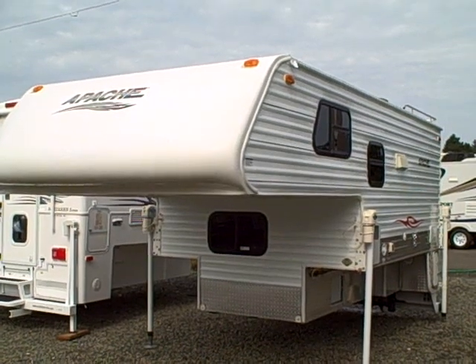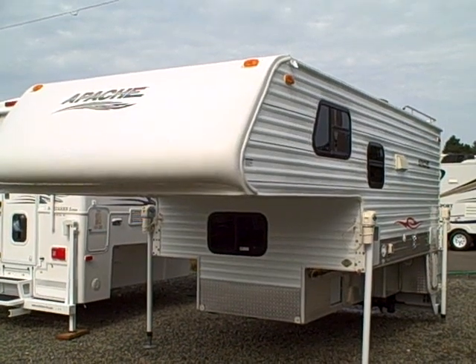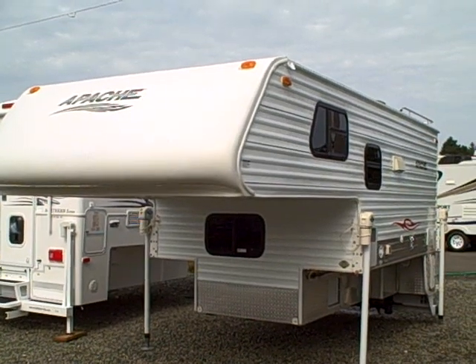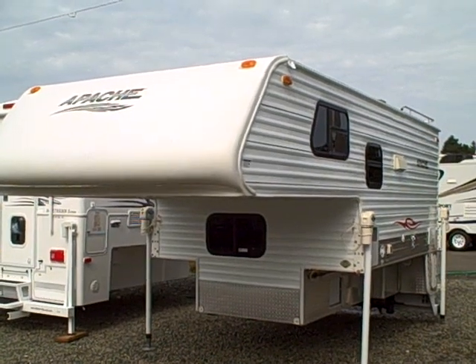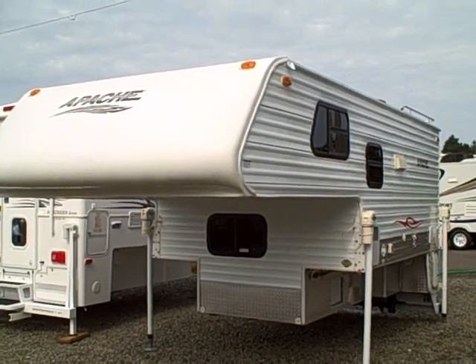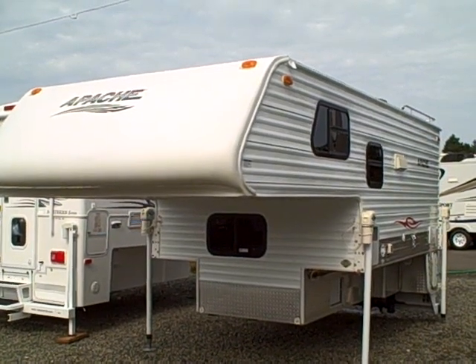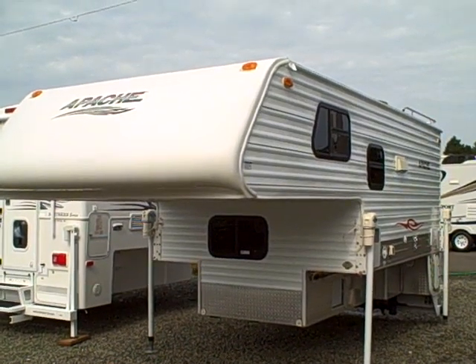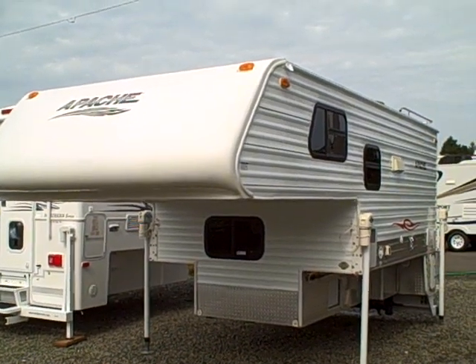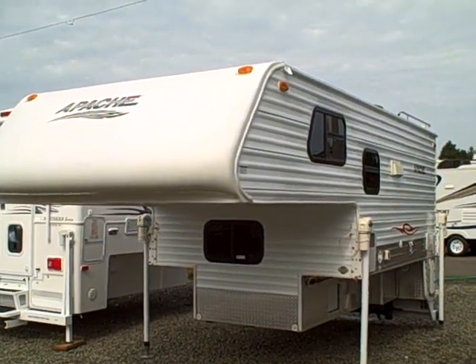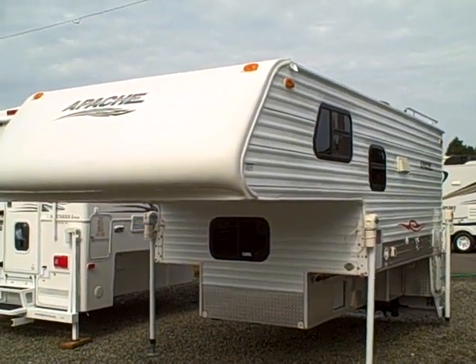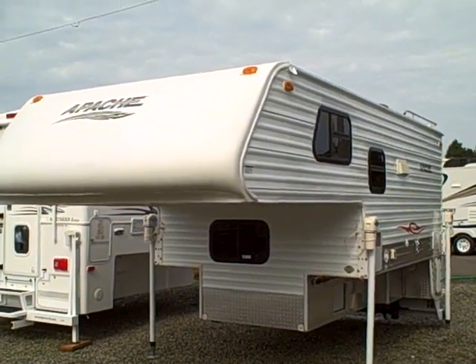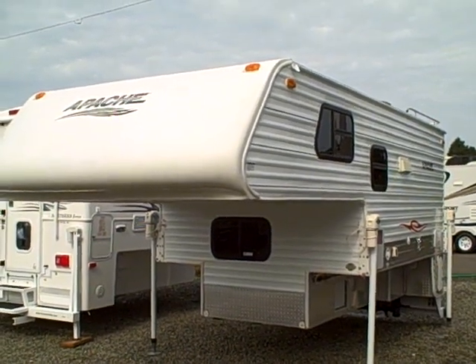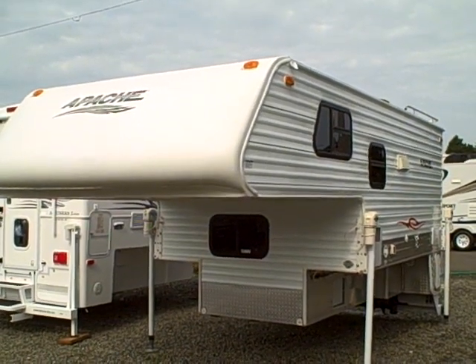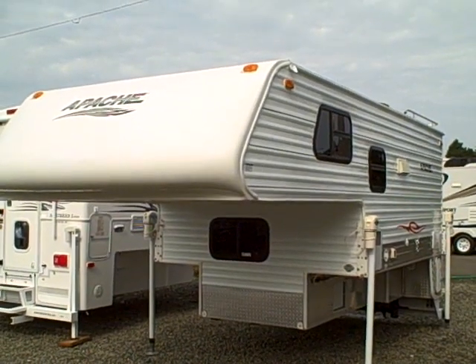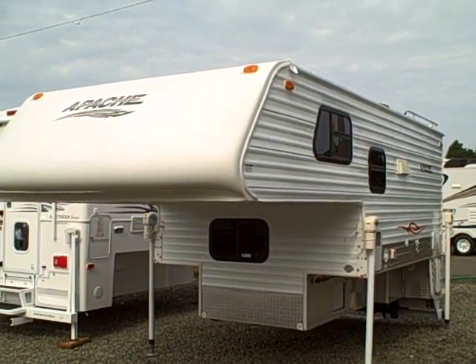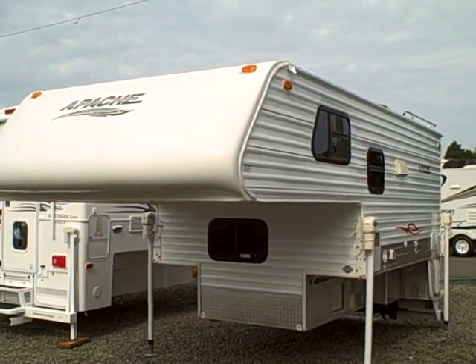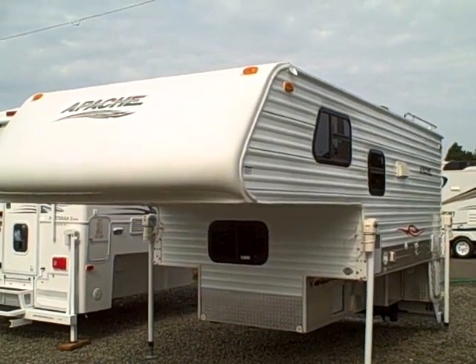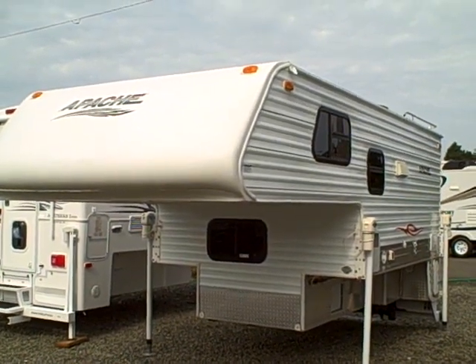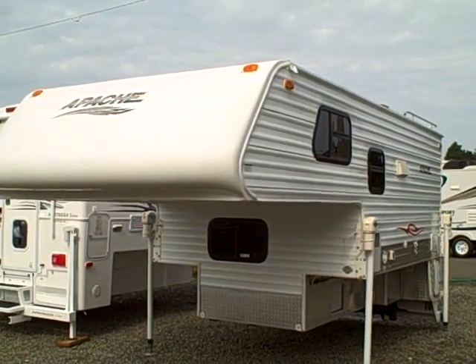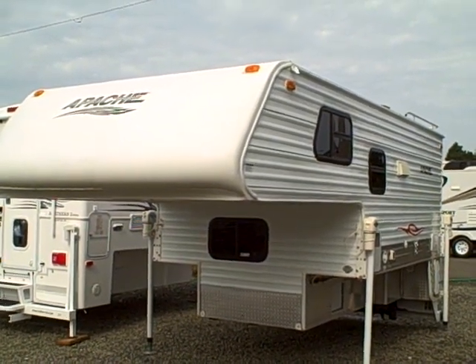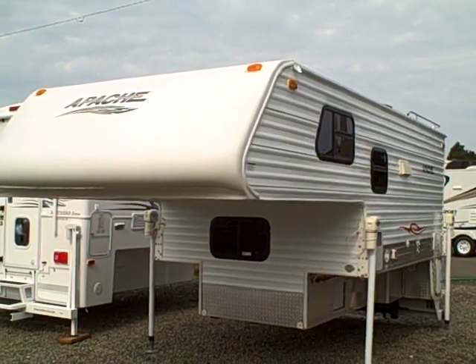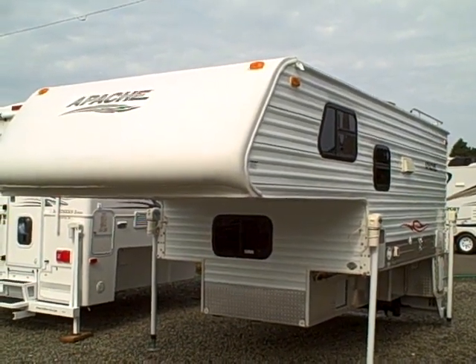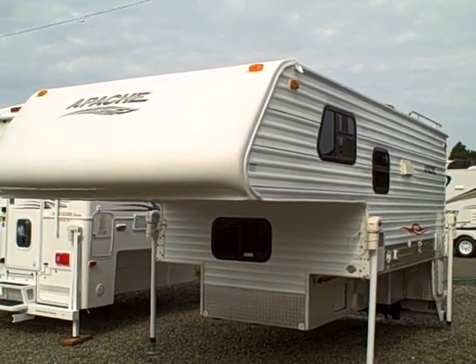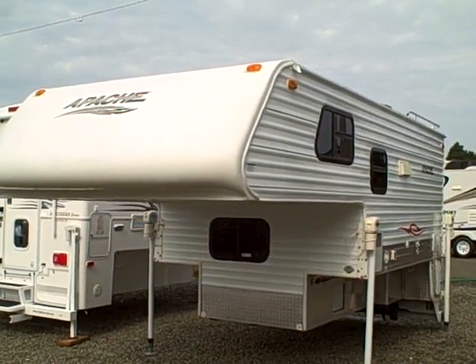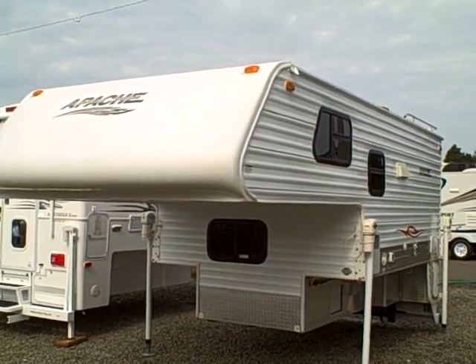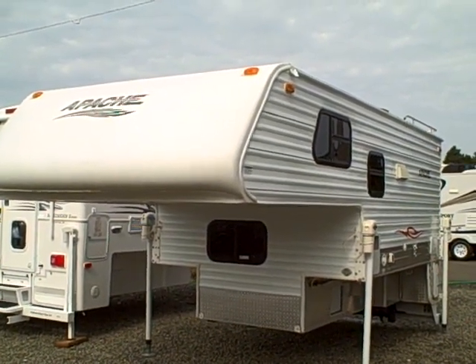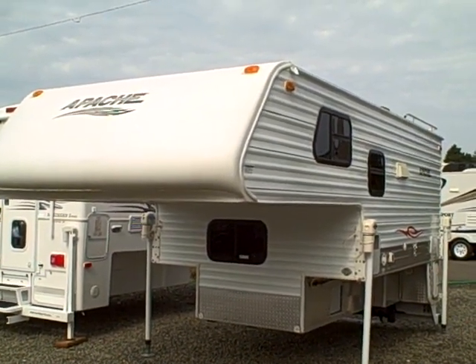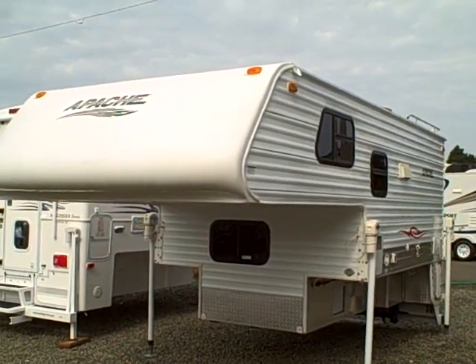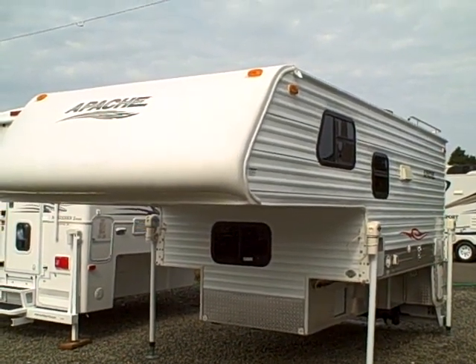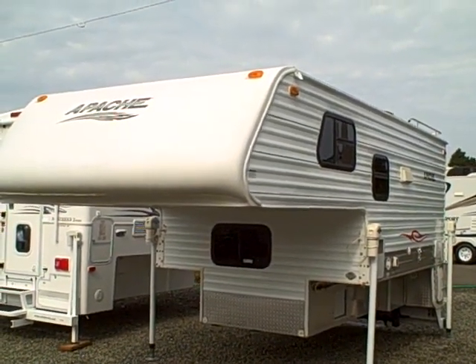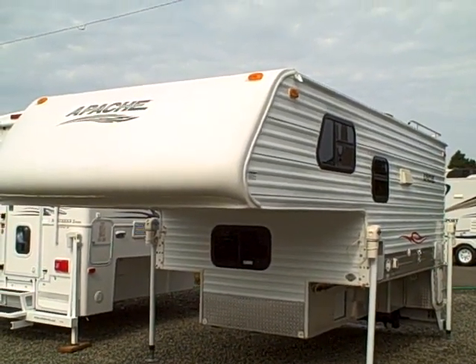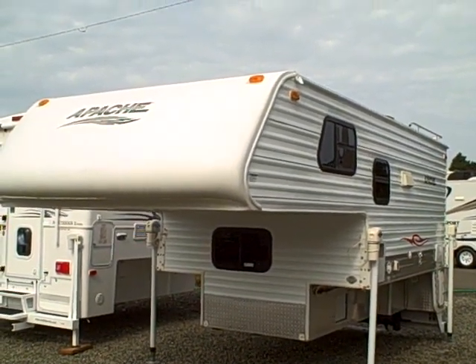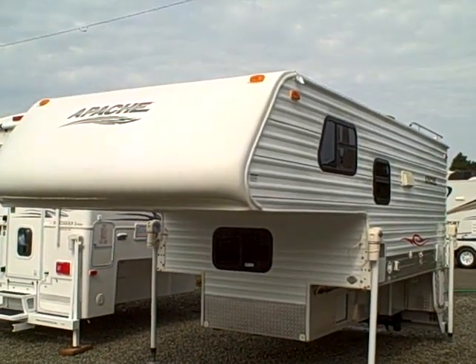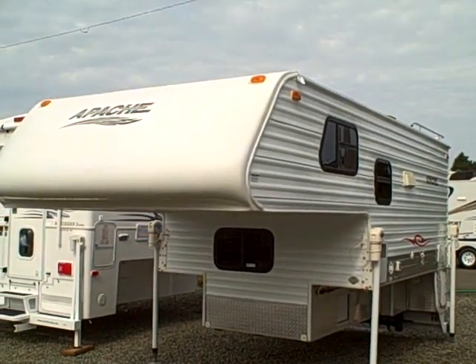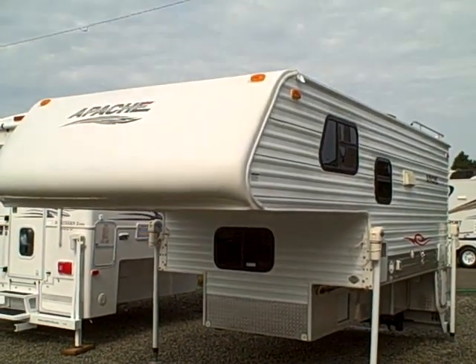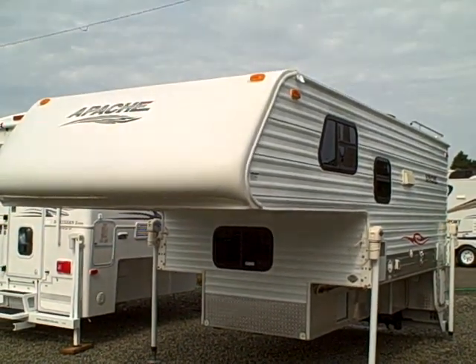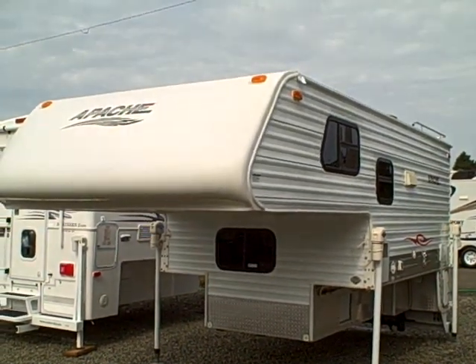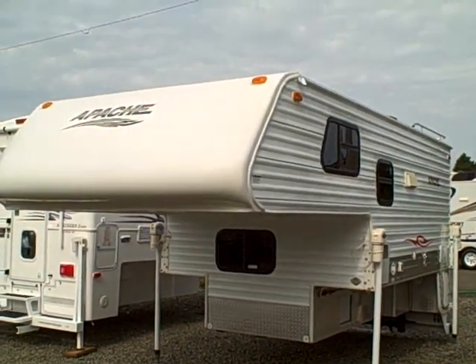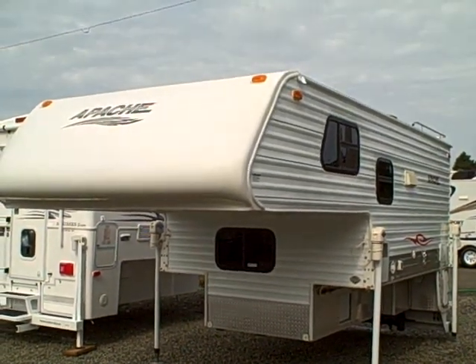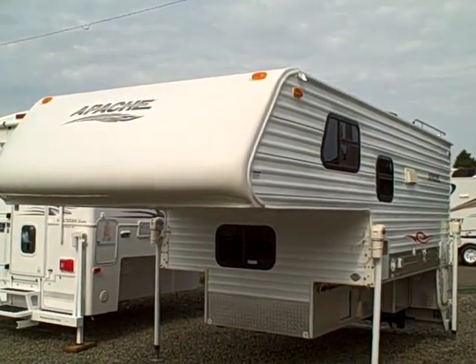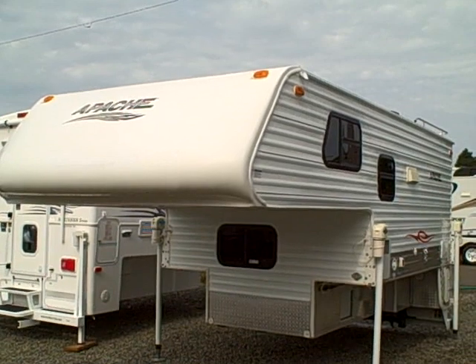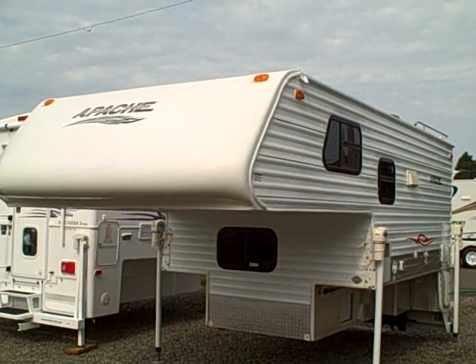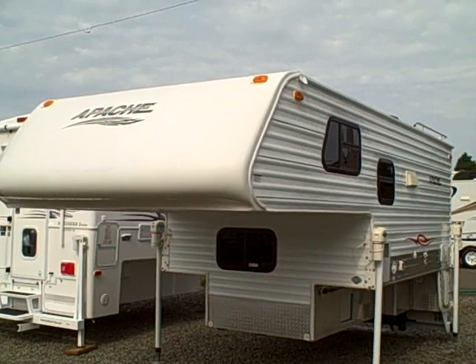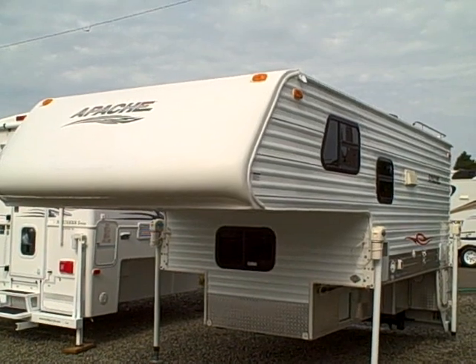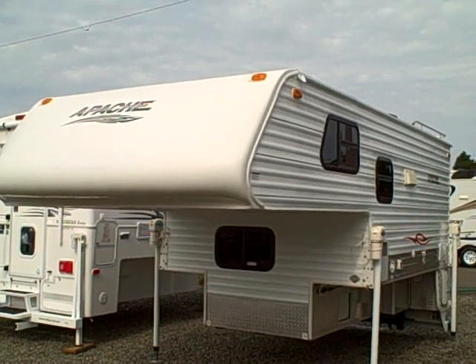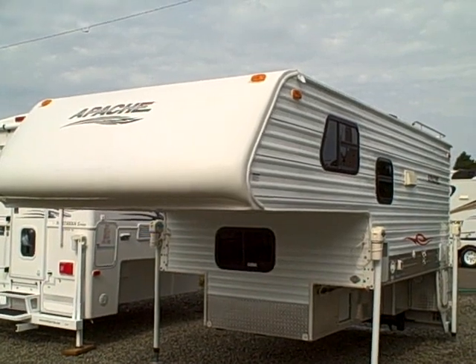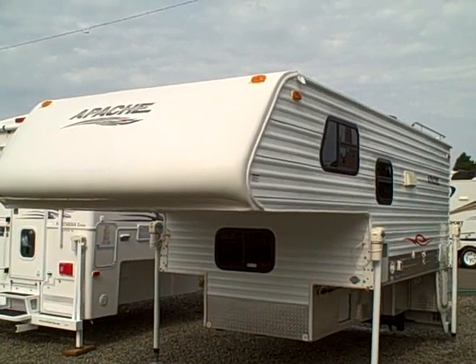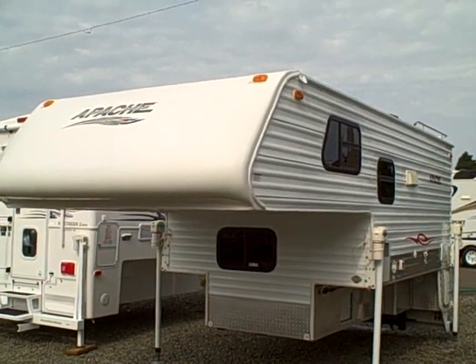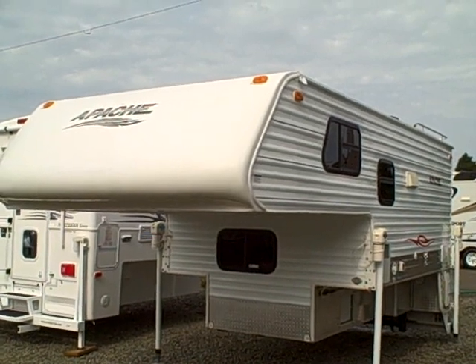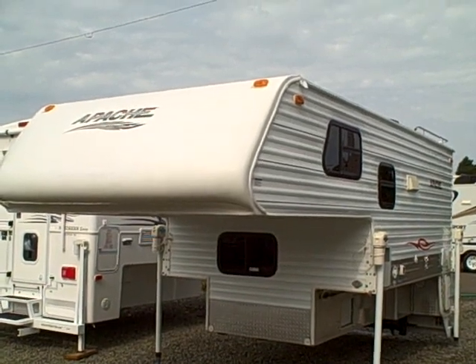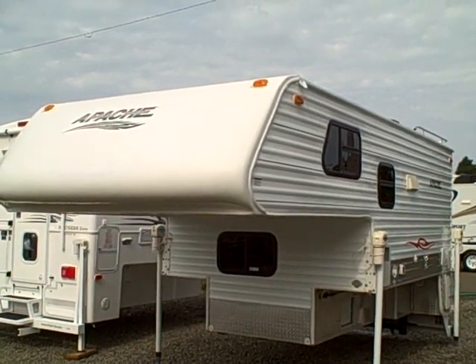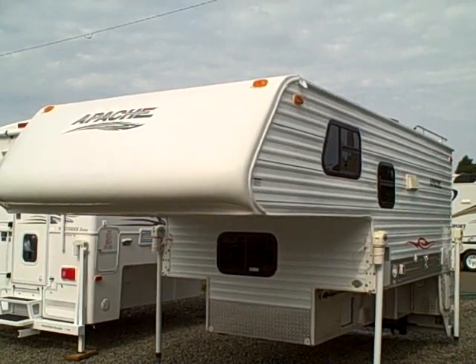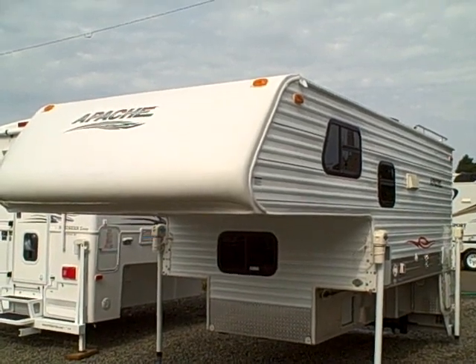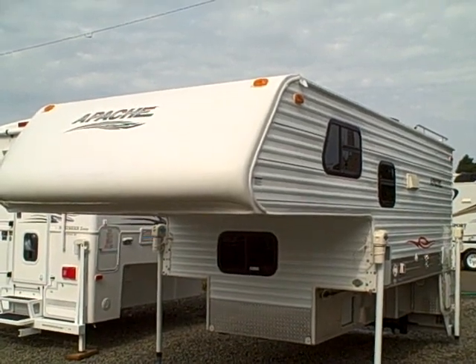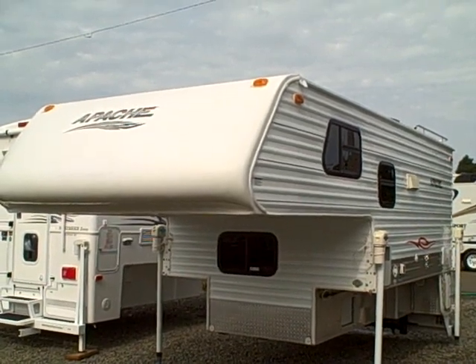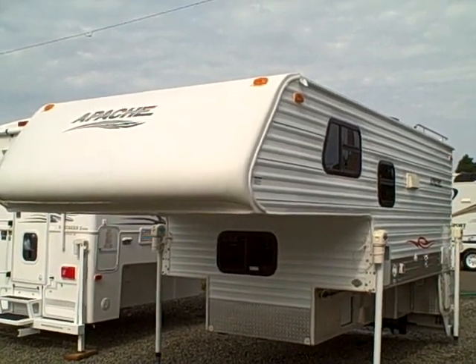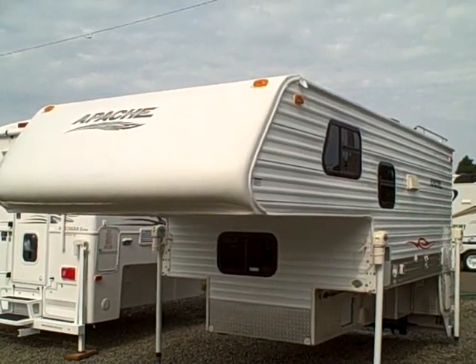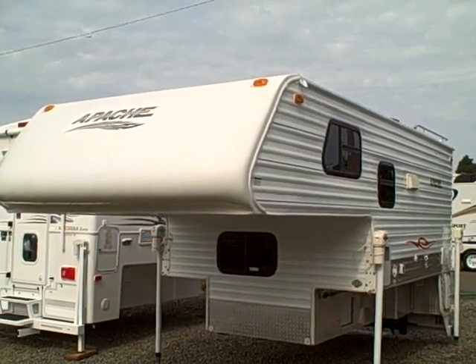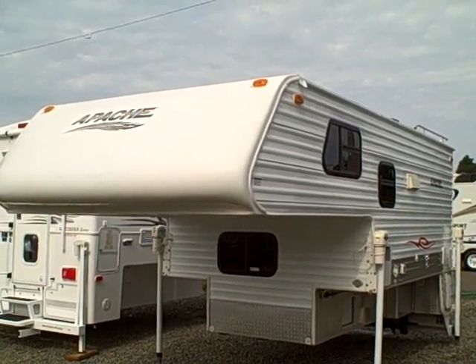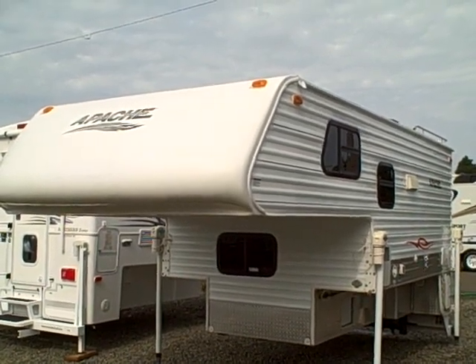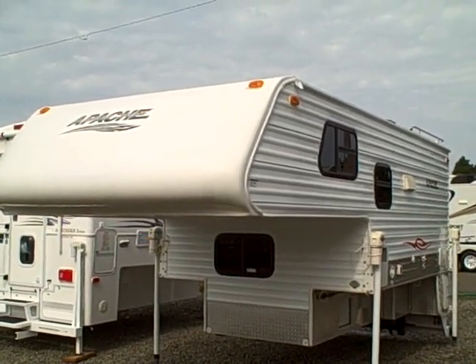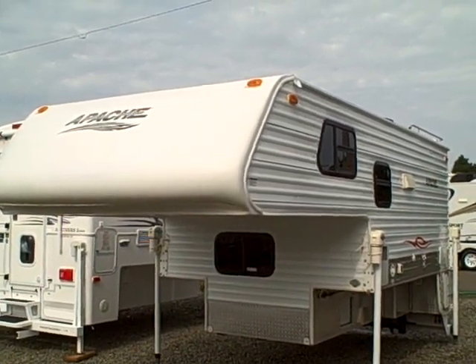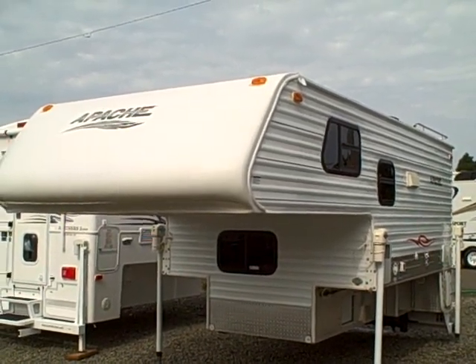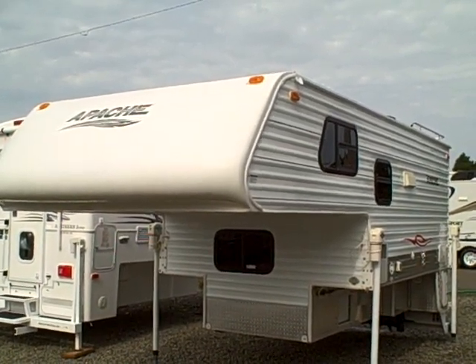Hi, this is Bob with Gibbs RV and today we're looking at a 2006 Apache Truck Camper. This is a long box truck camper by Sun Valley.